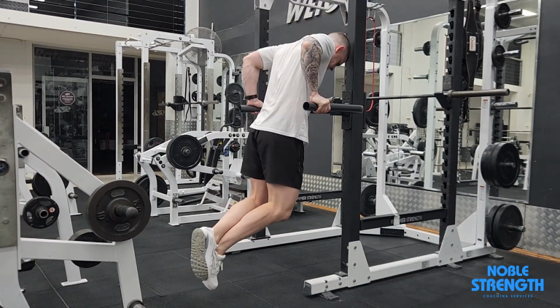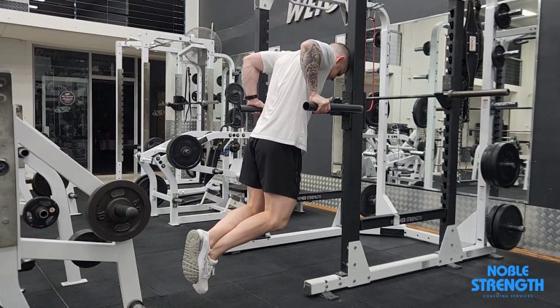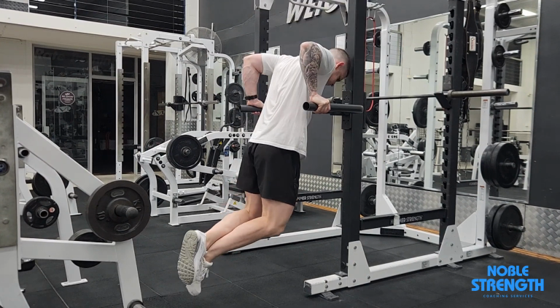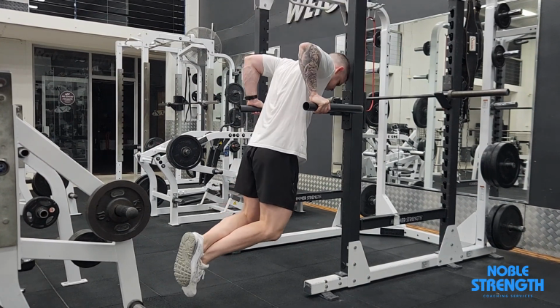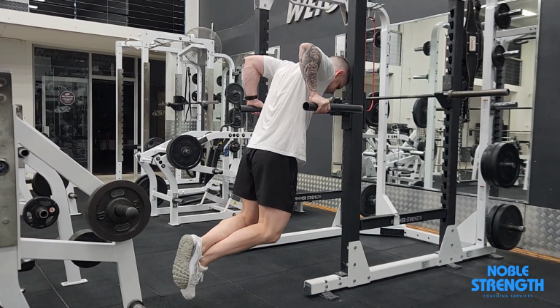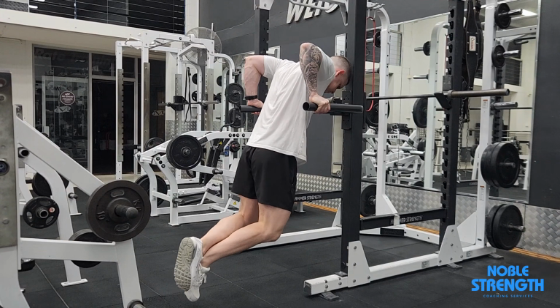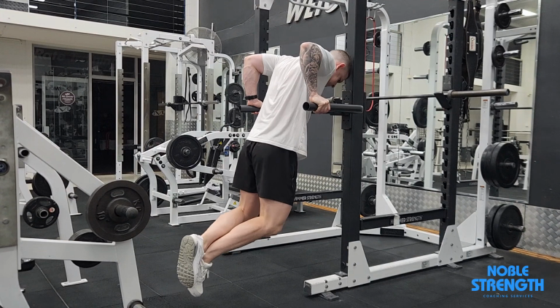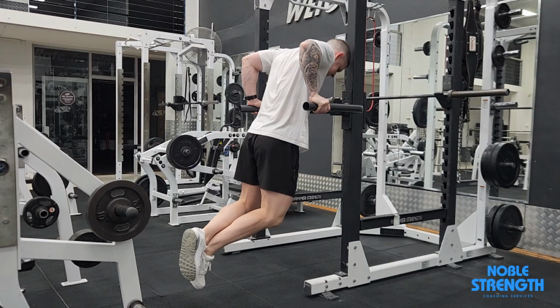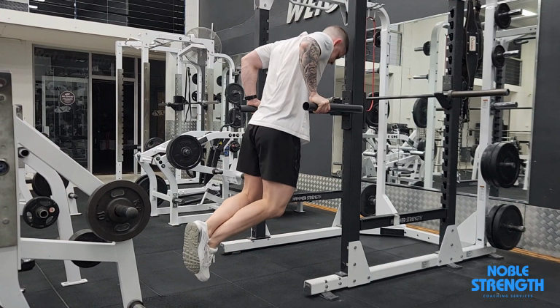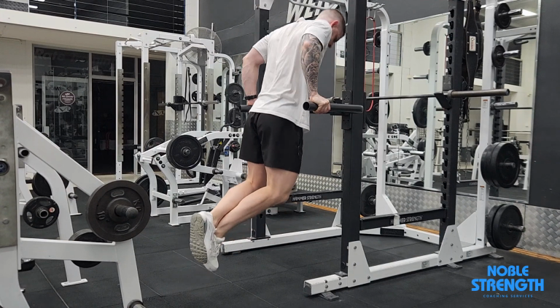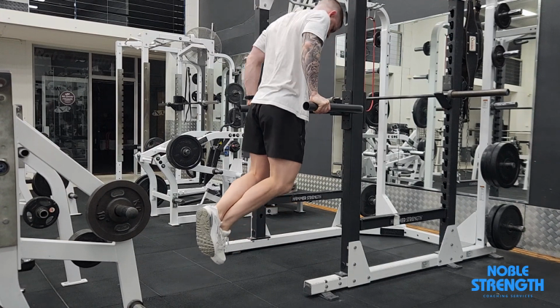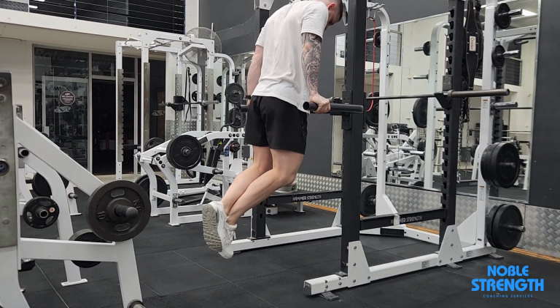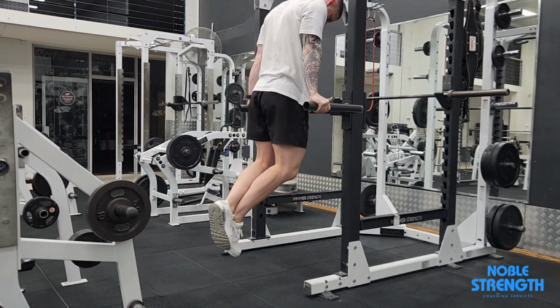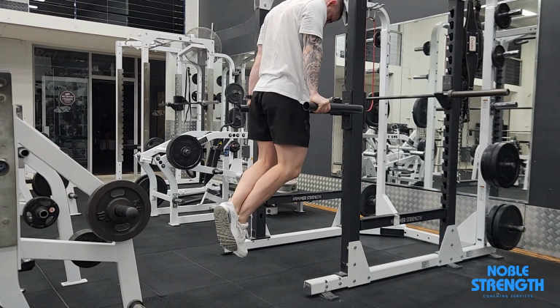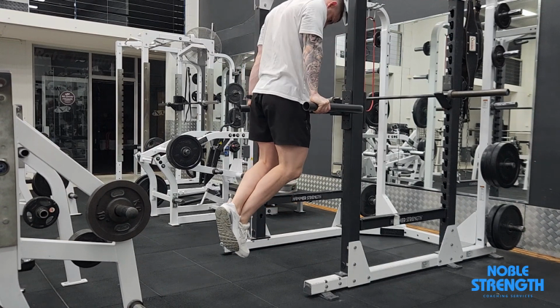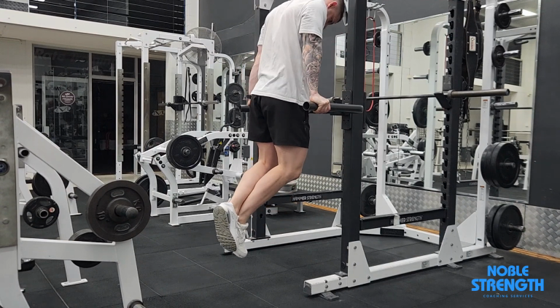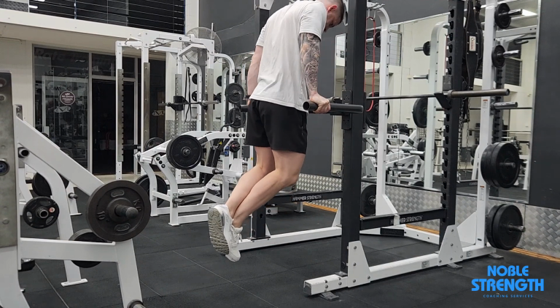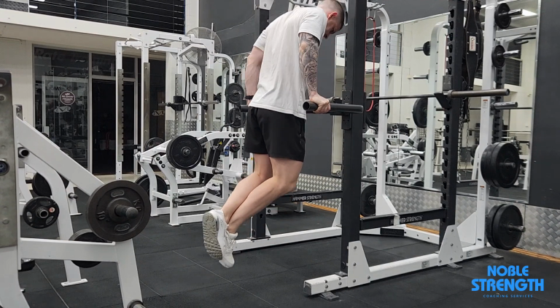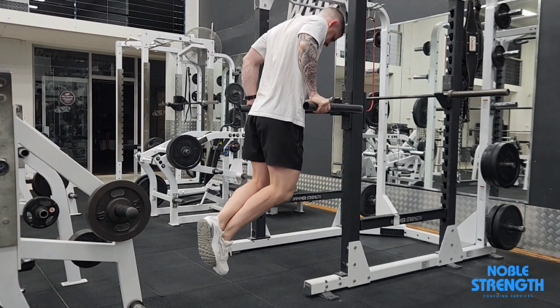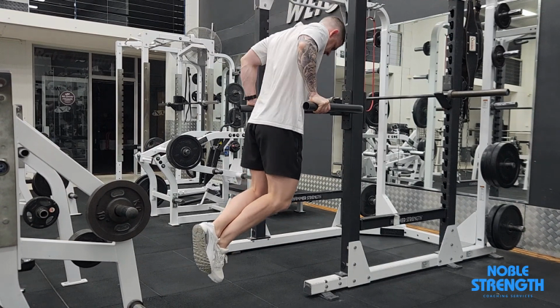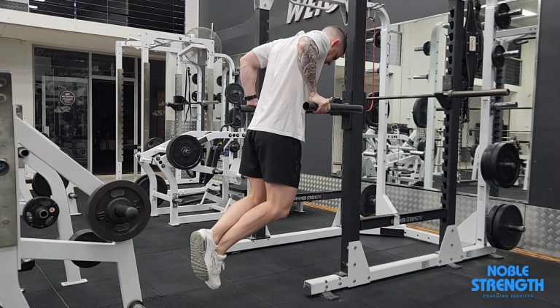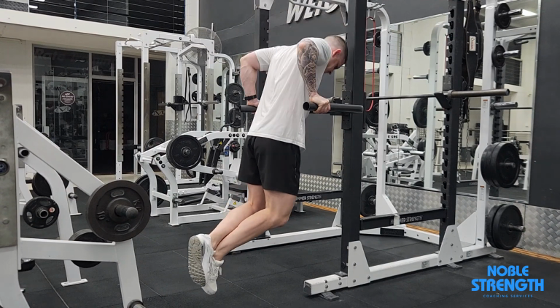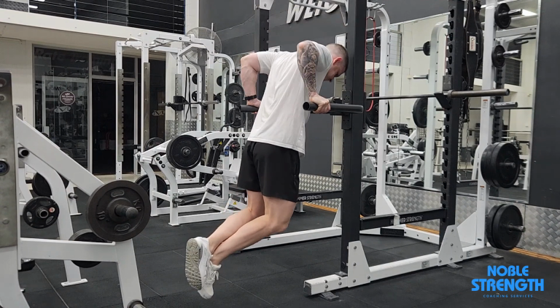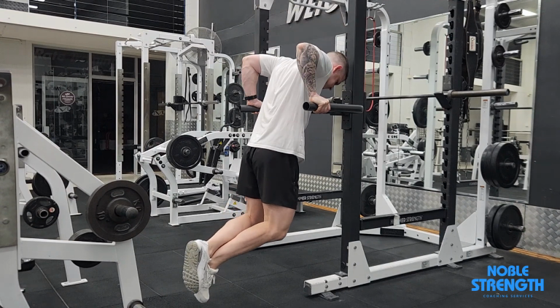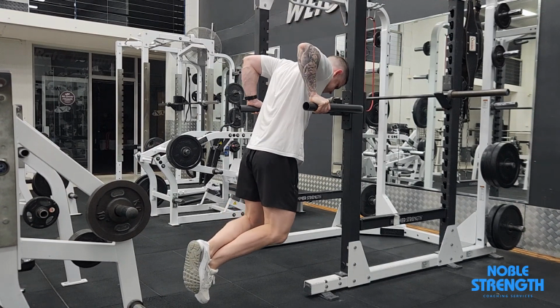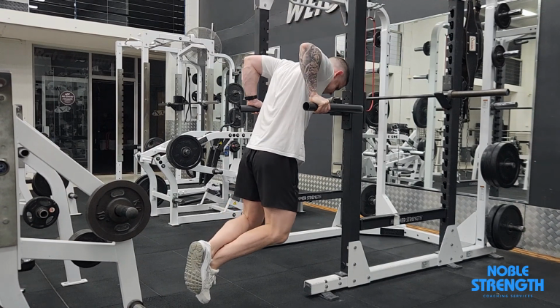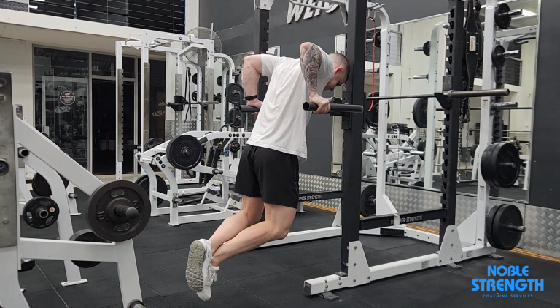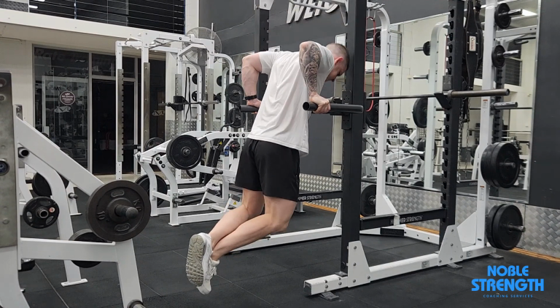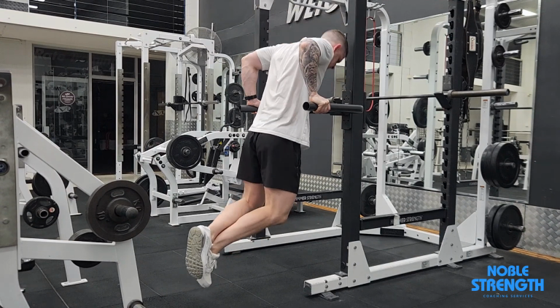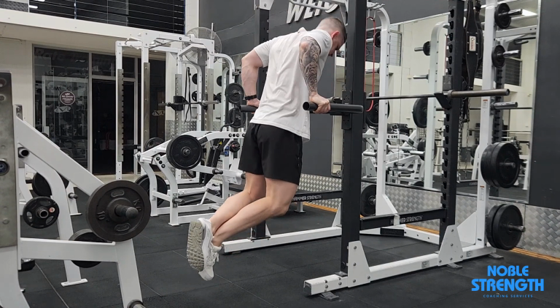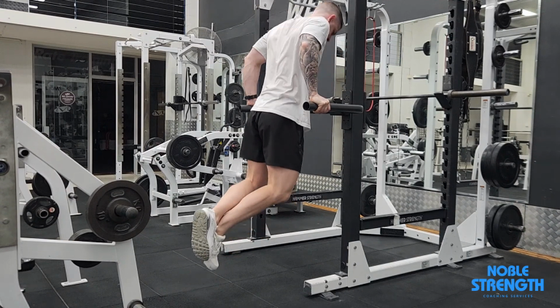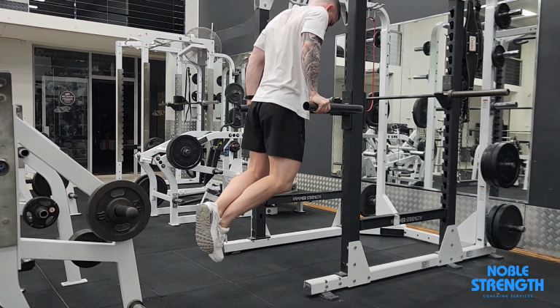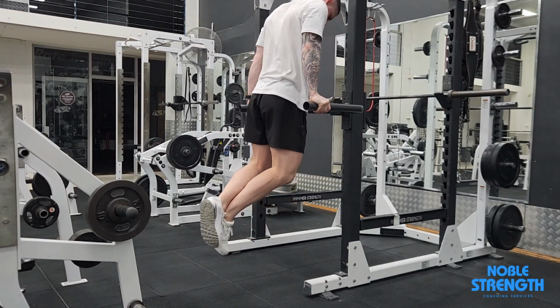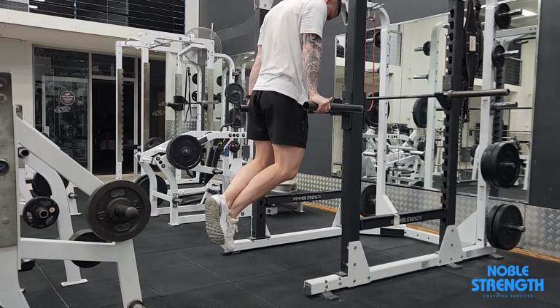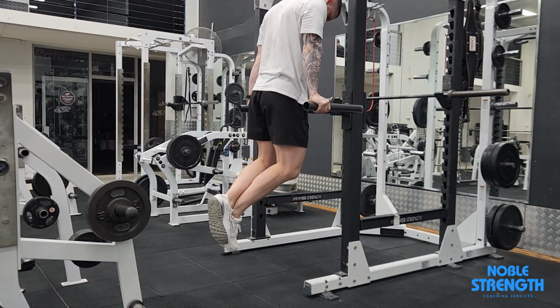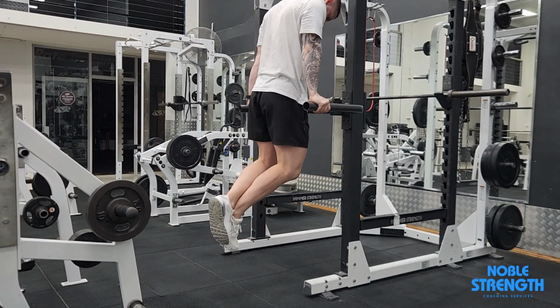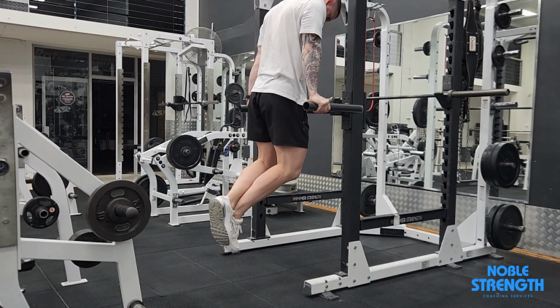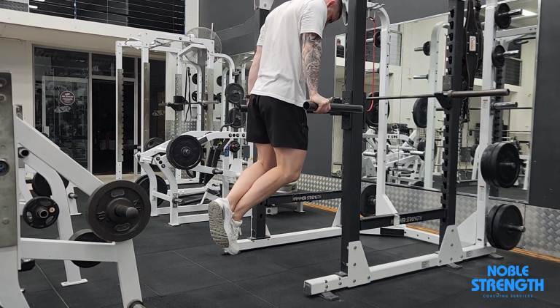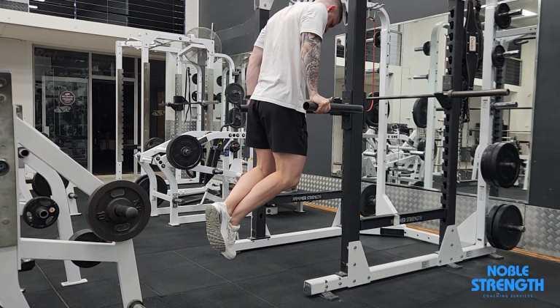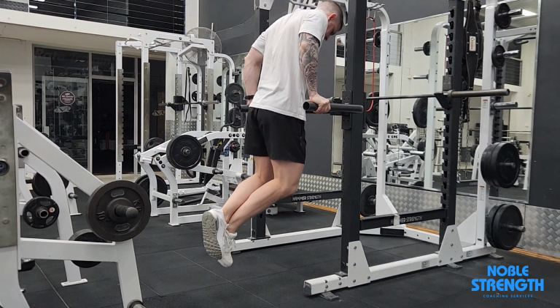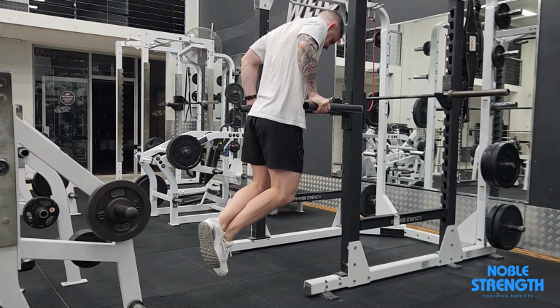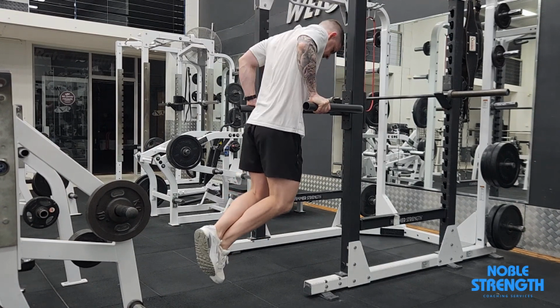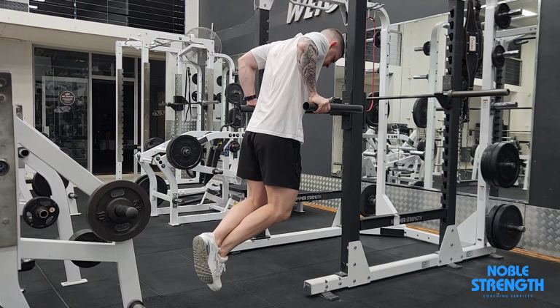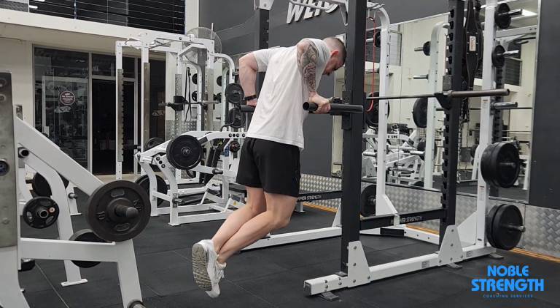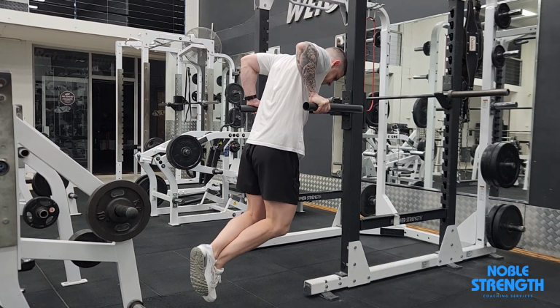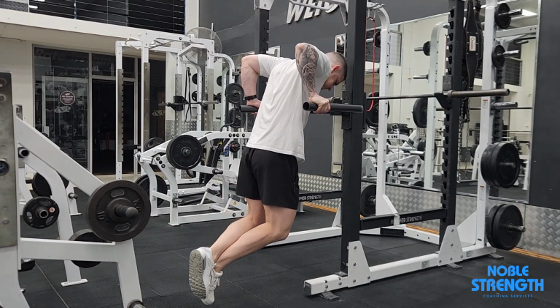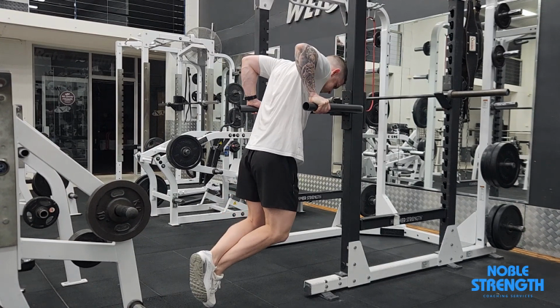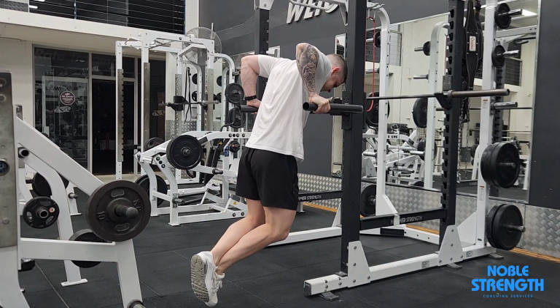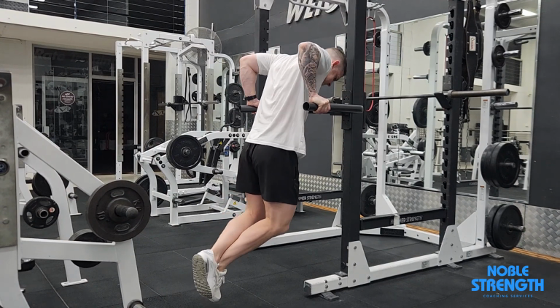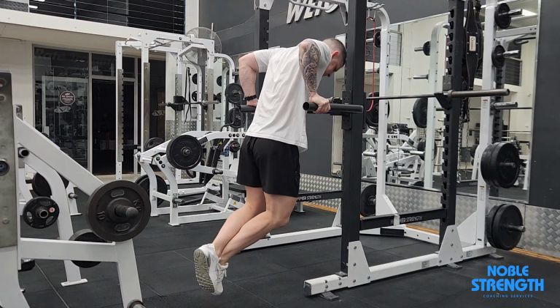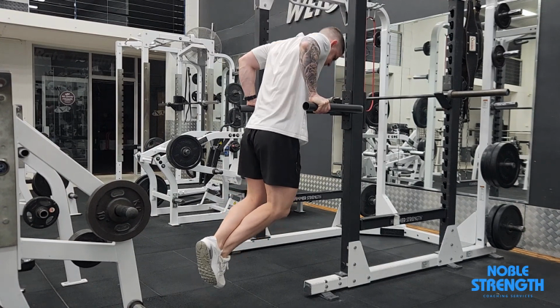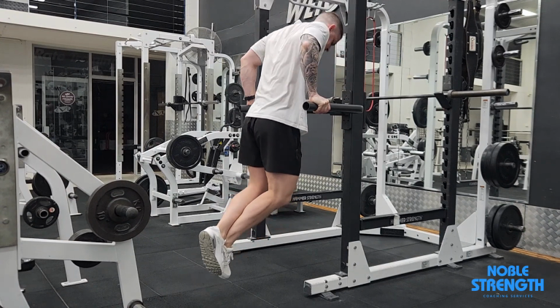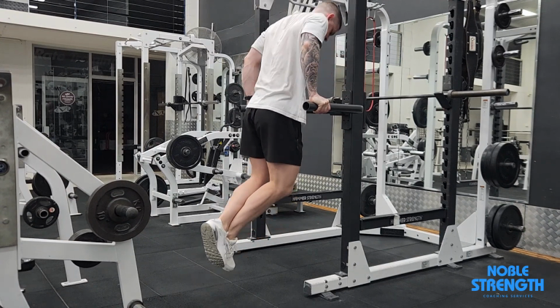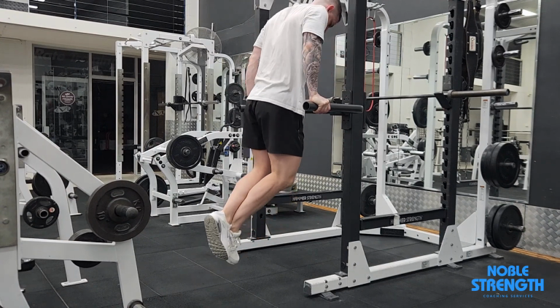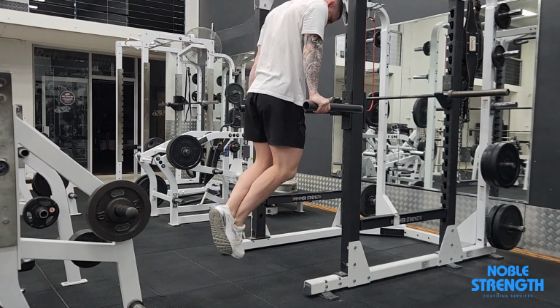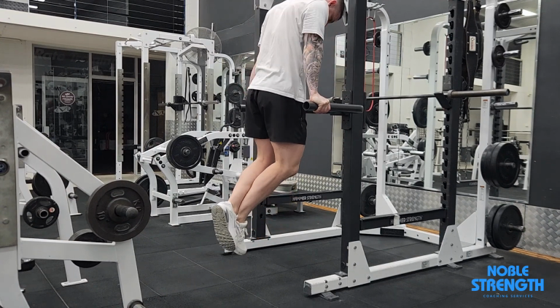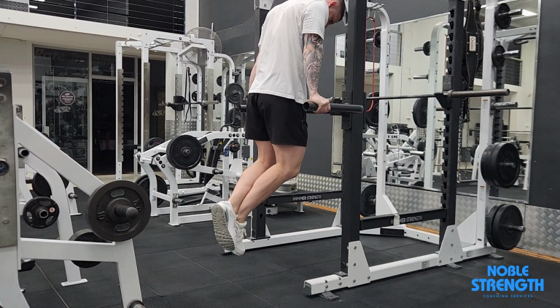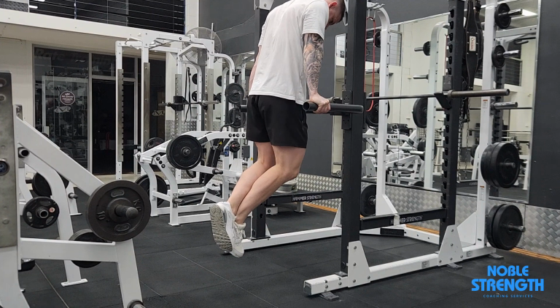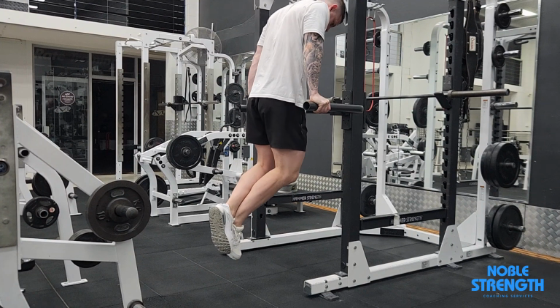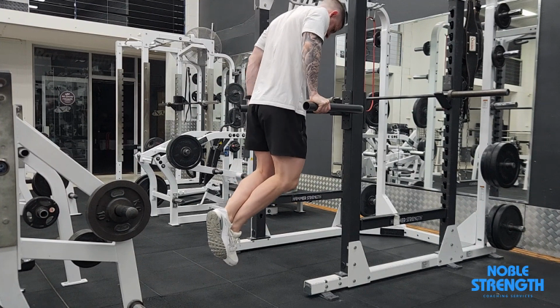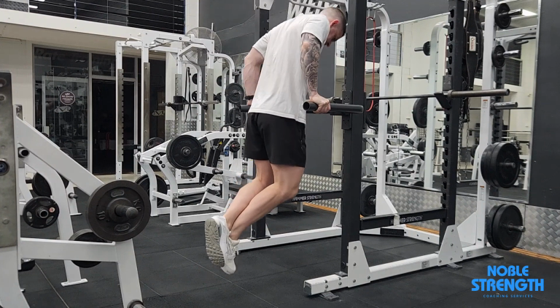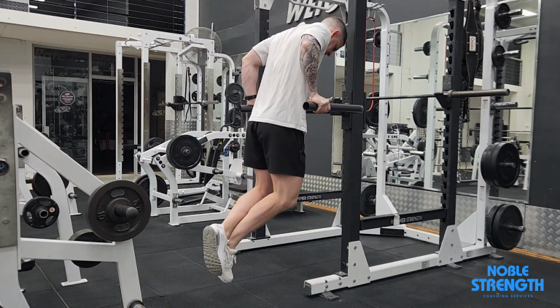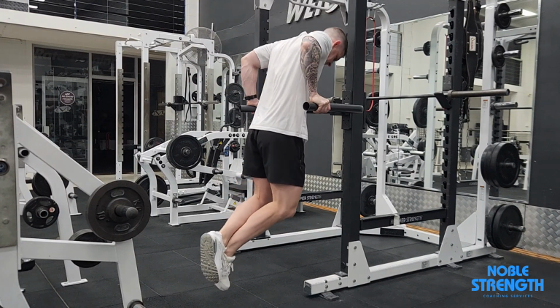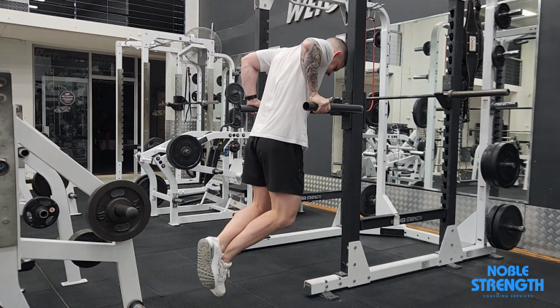Lean into the rep to bias your chest. Go as low as your shoulder mobility allows, then press back to the start position.